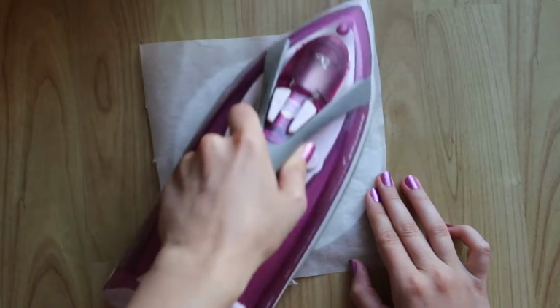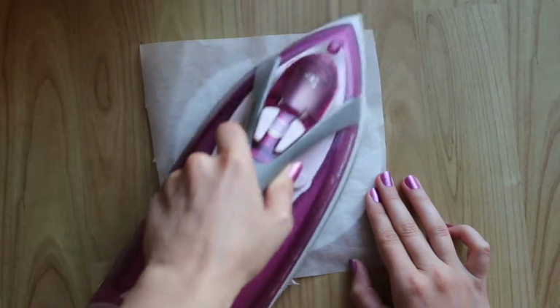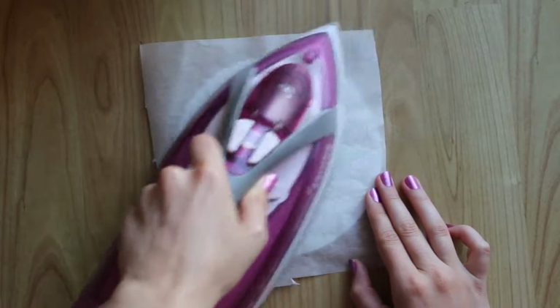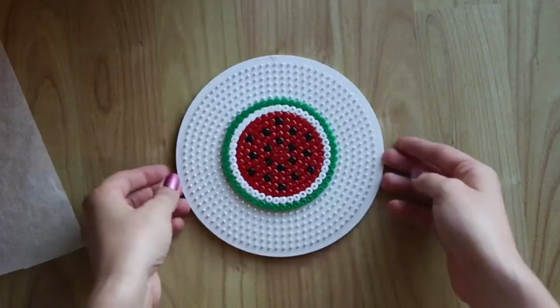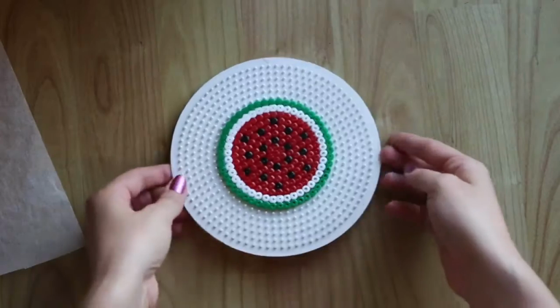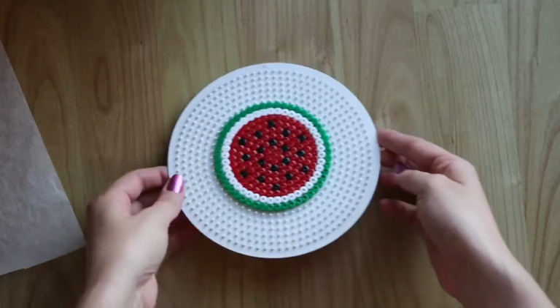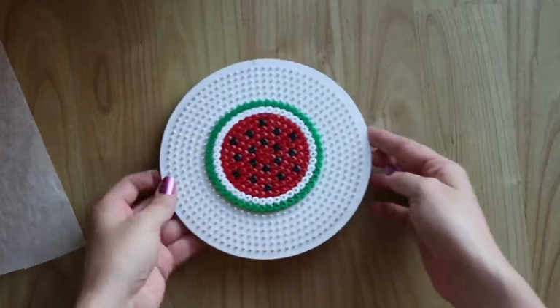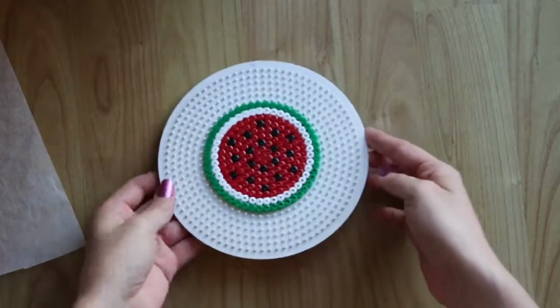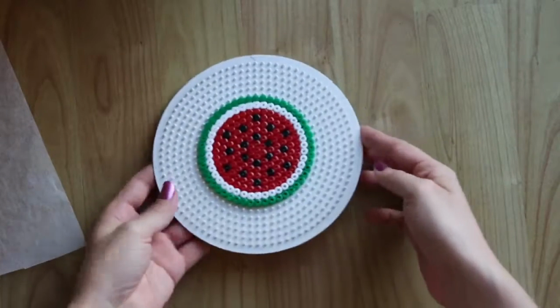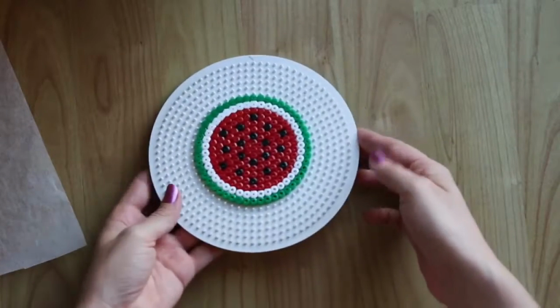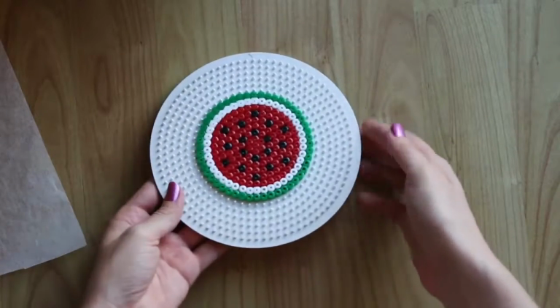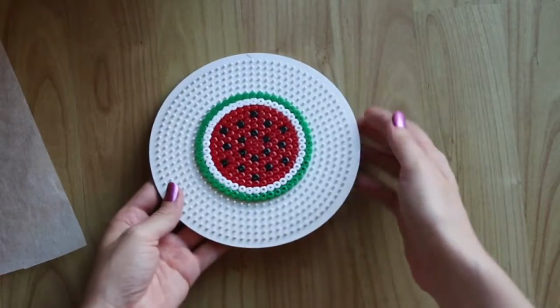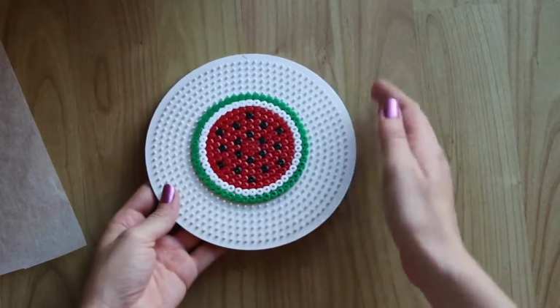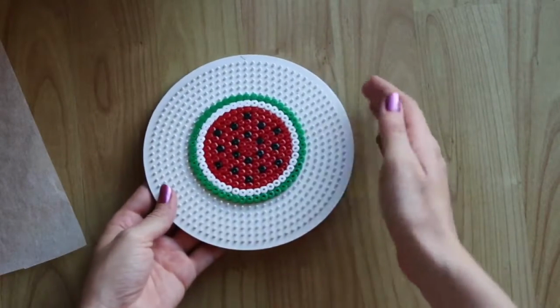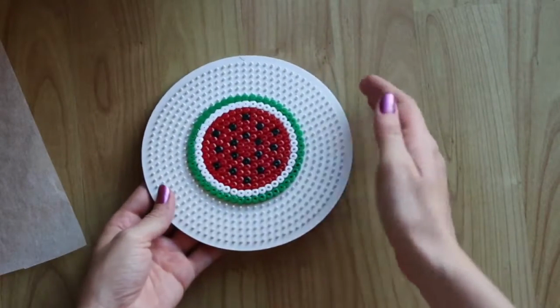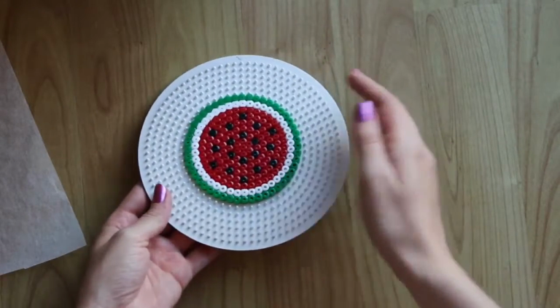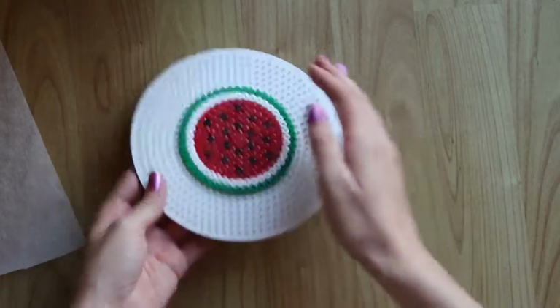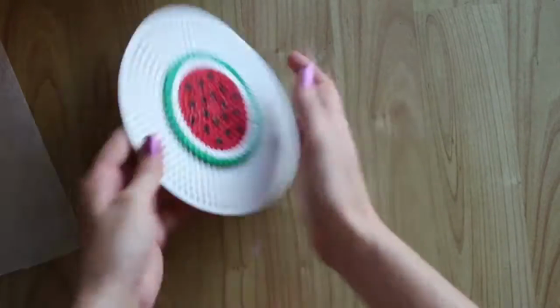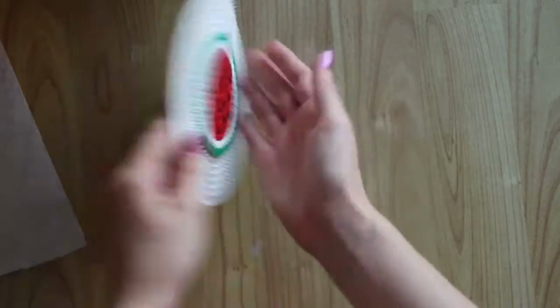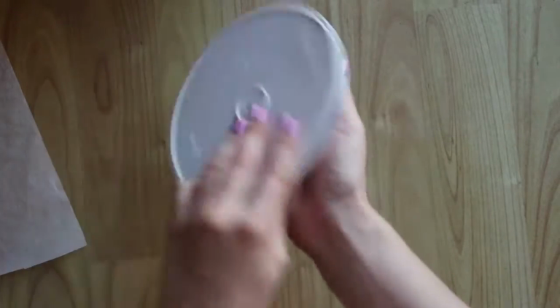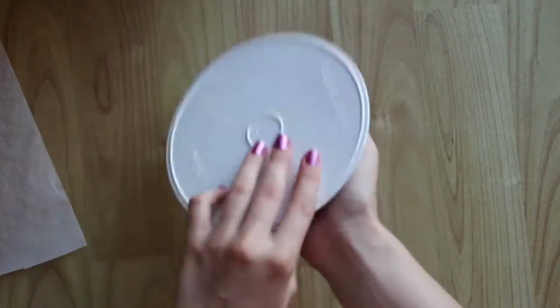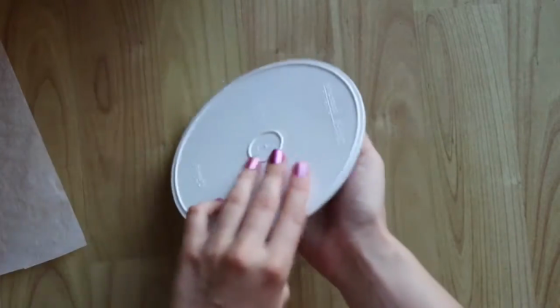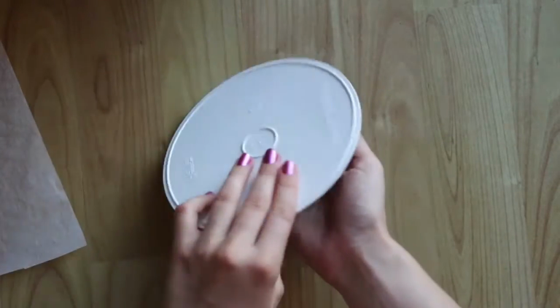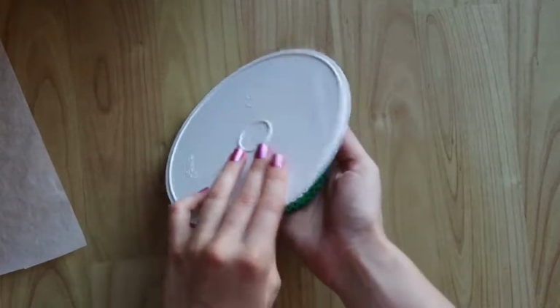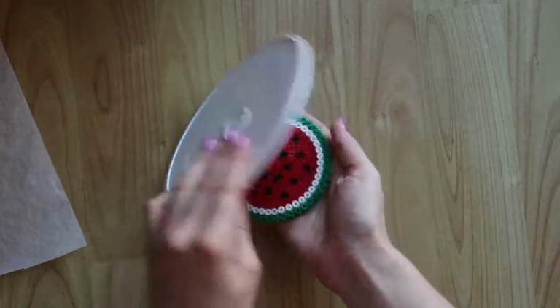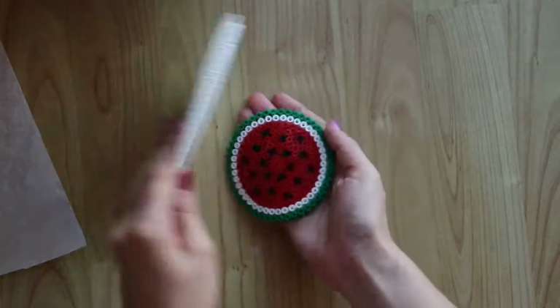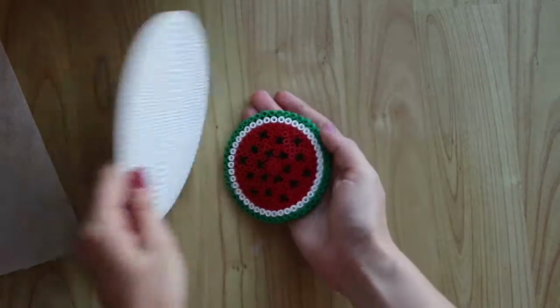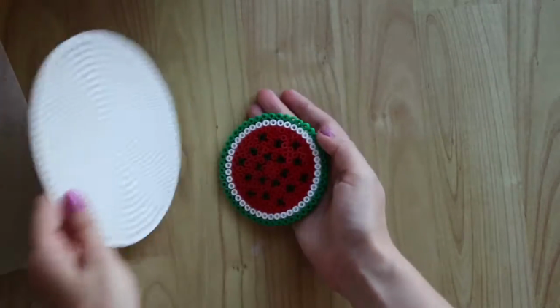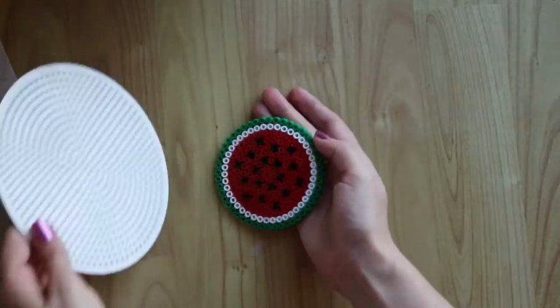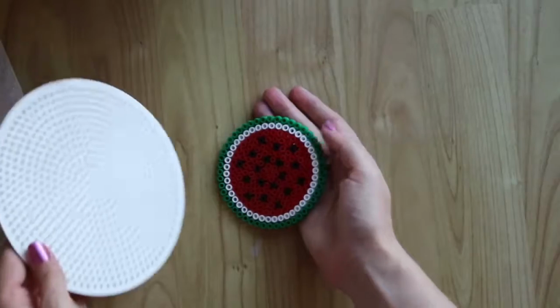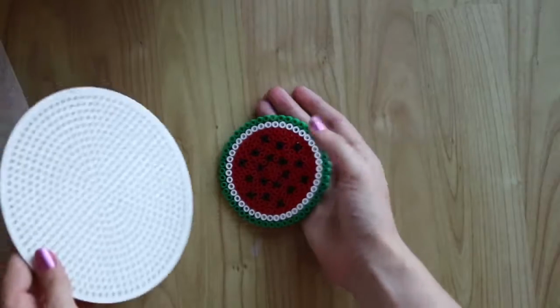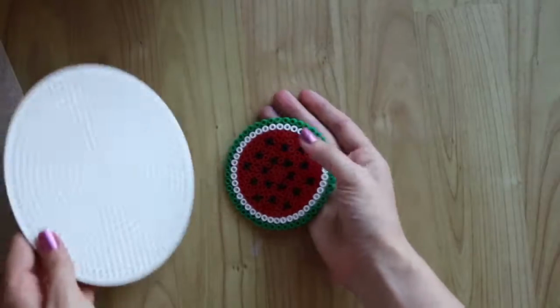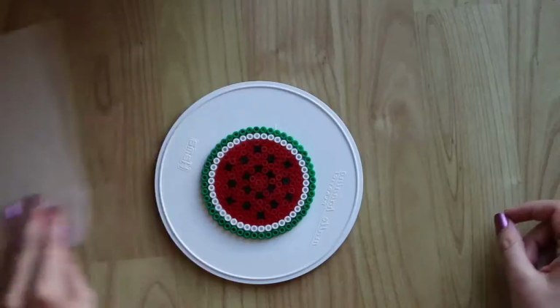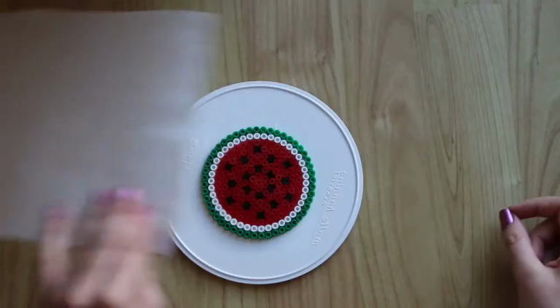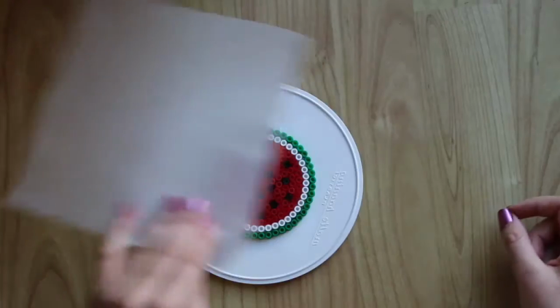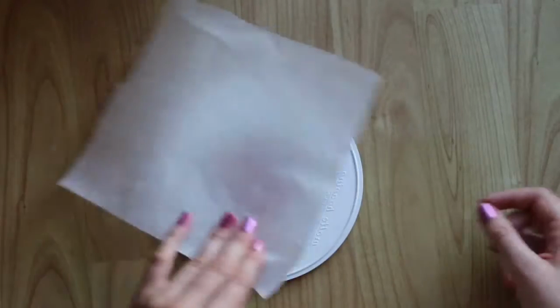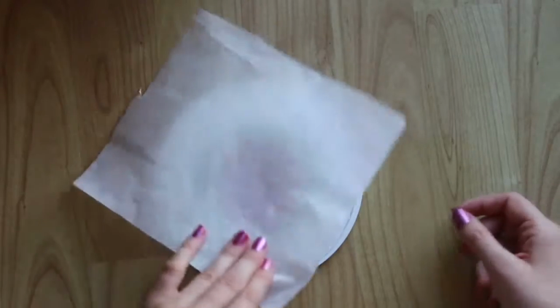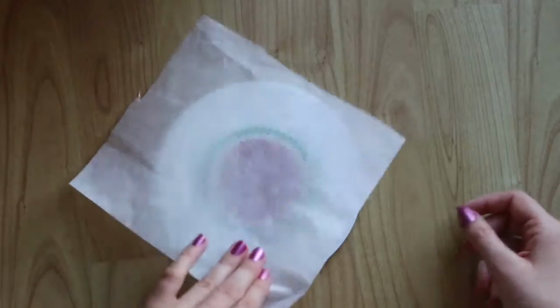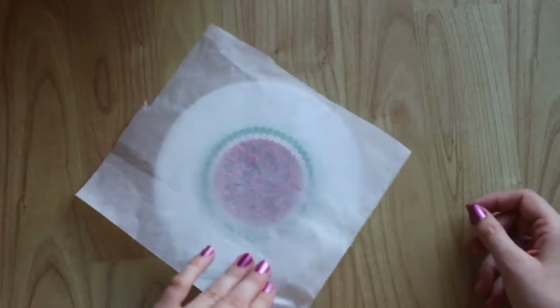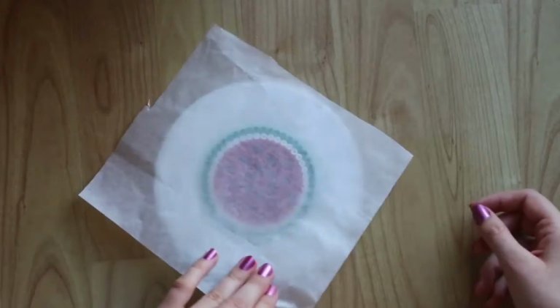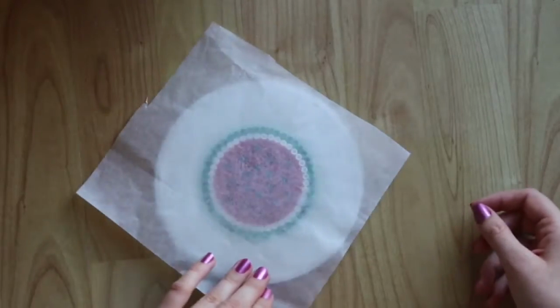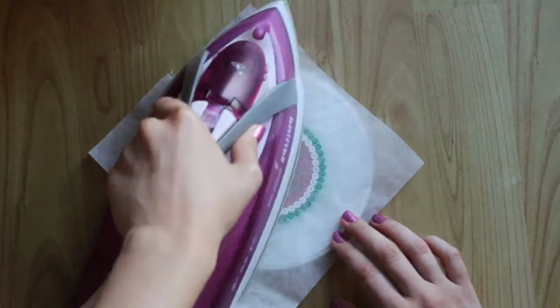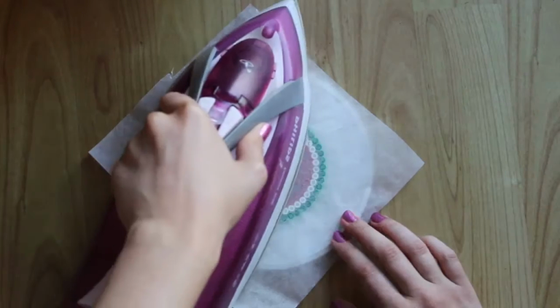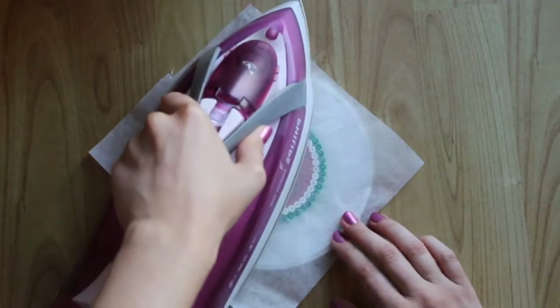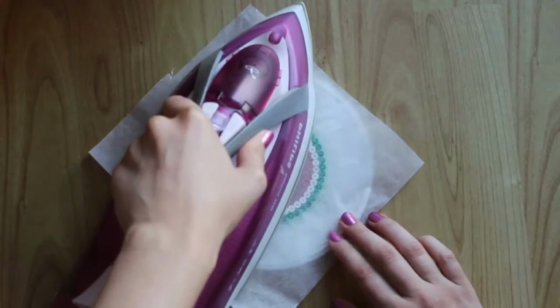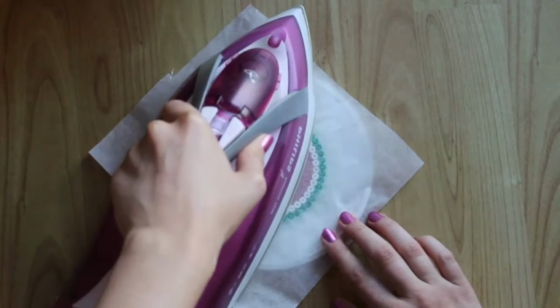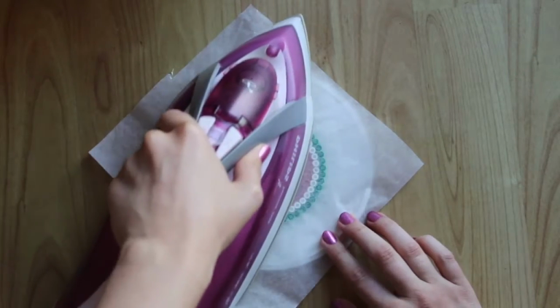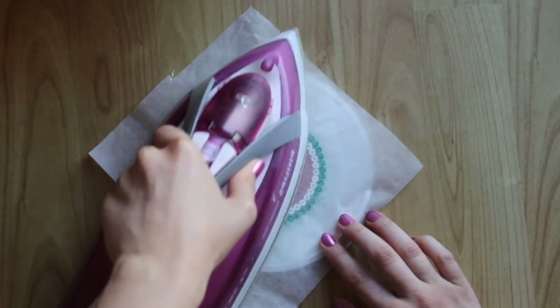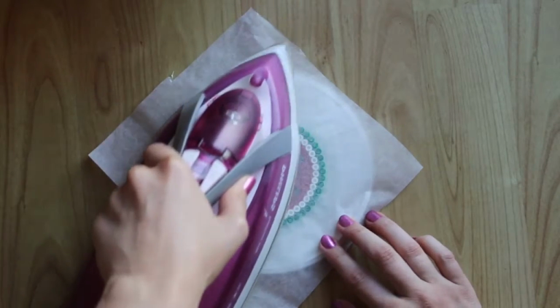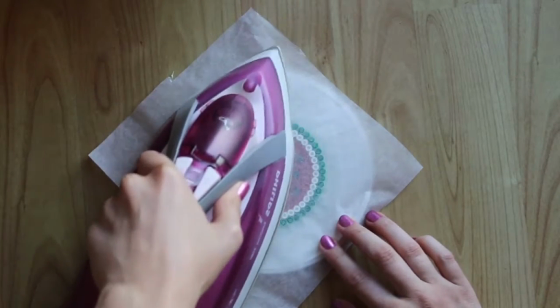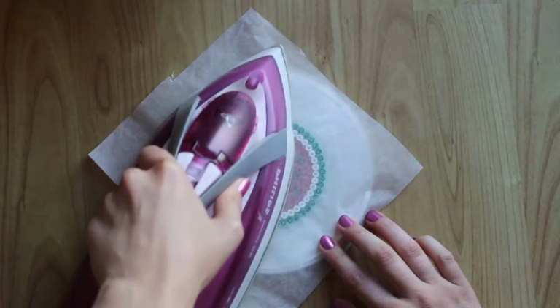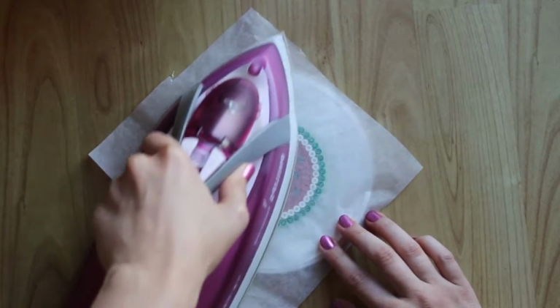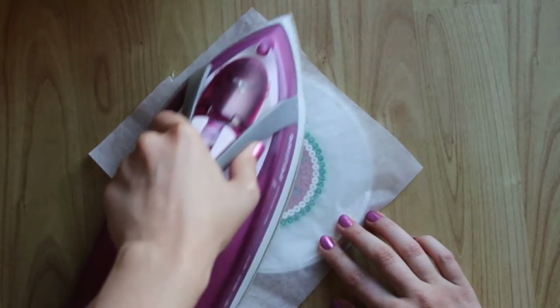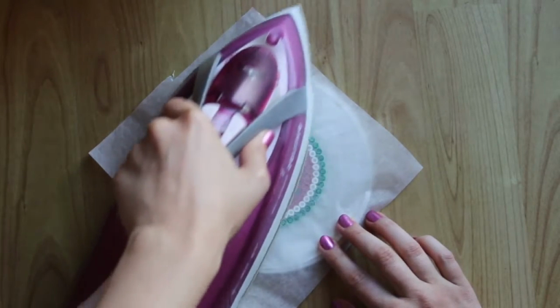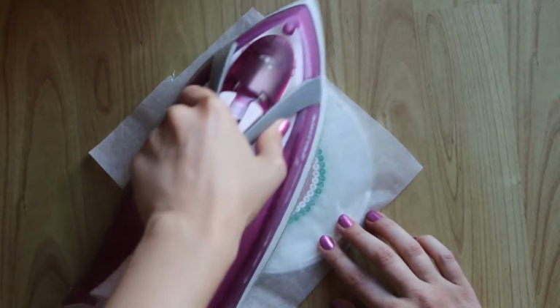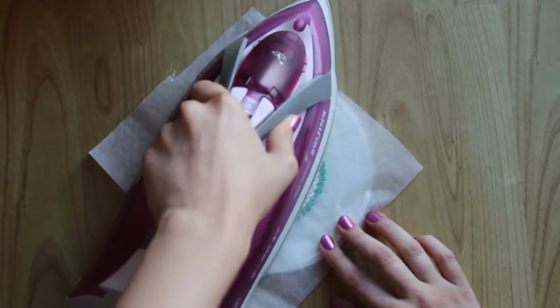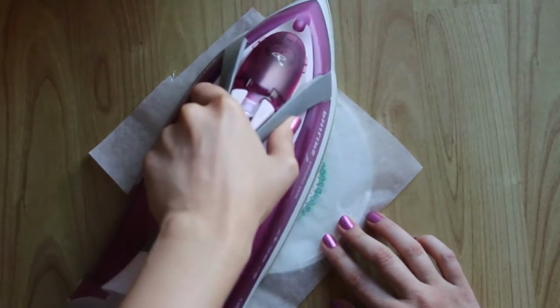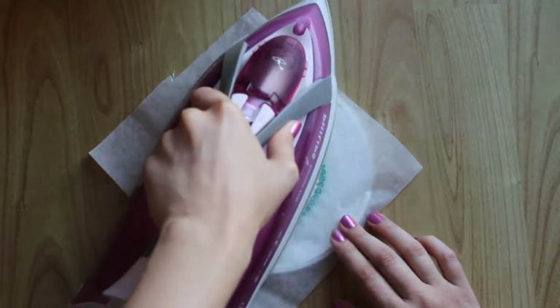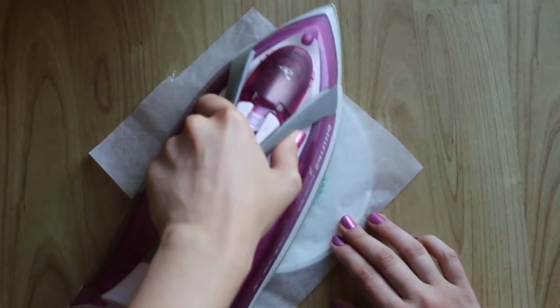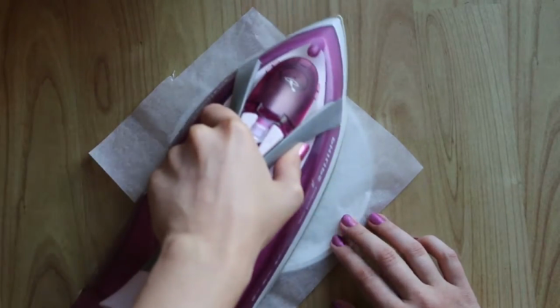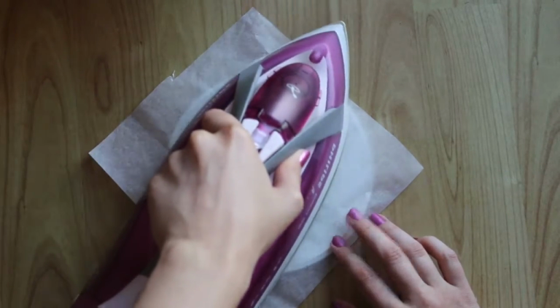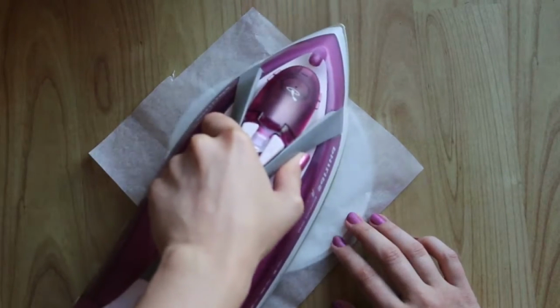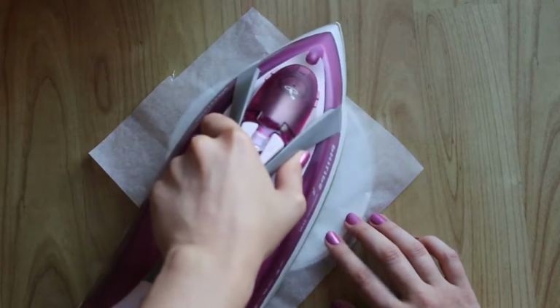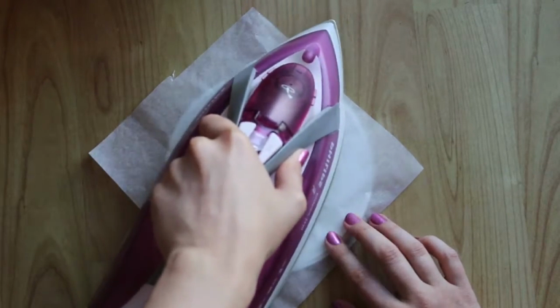Now flip it out, but be very careful because it's hot. Lastly, you should iron the back to make it more durable.